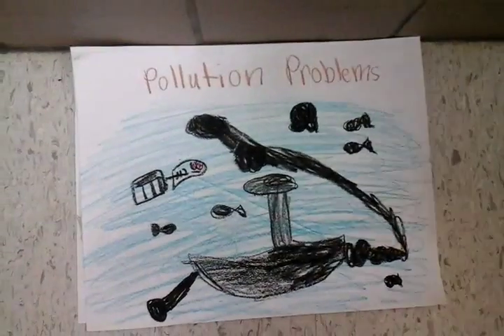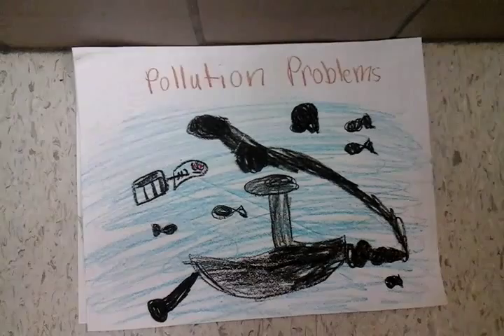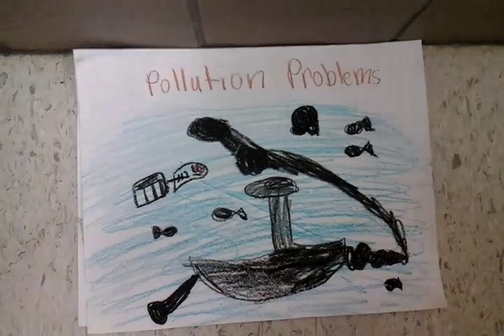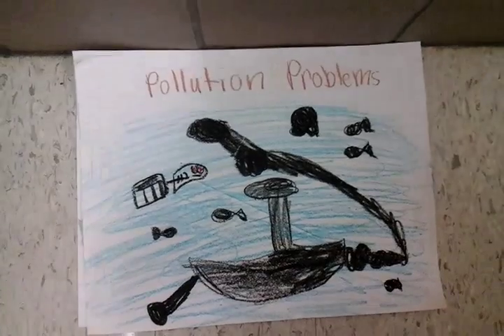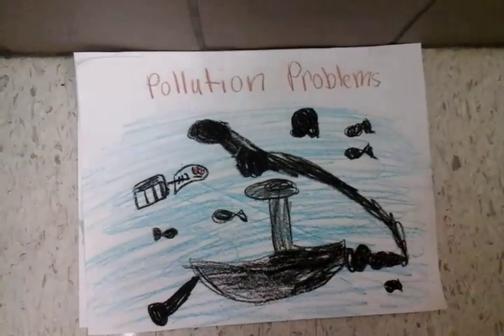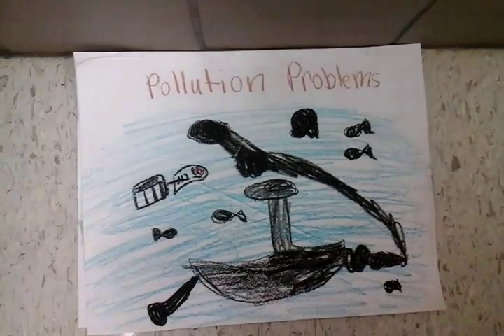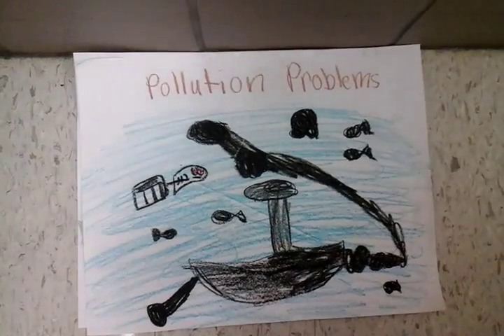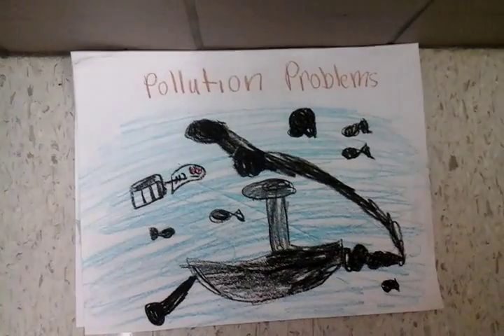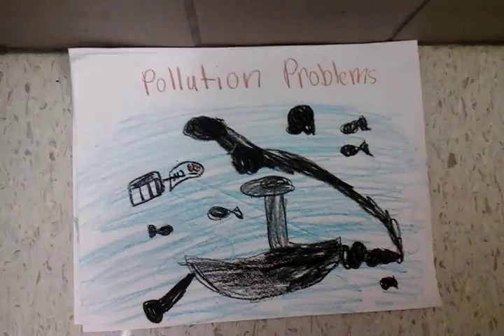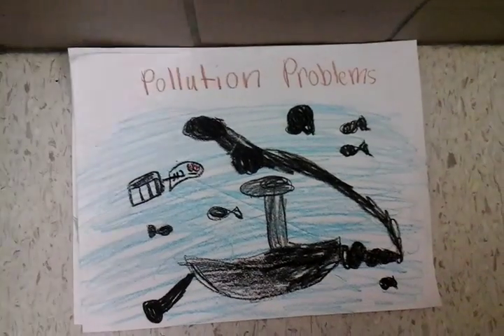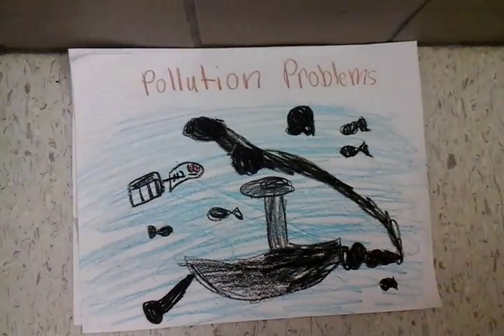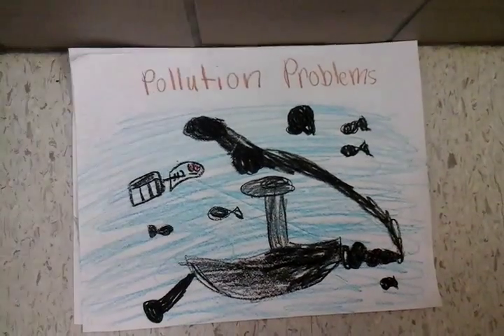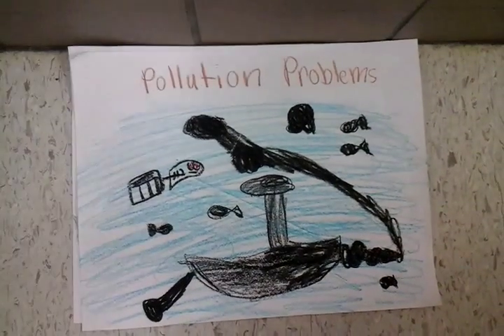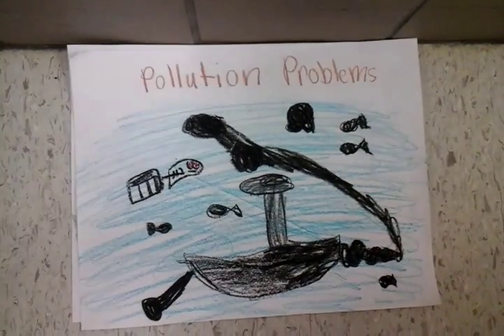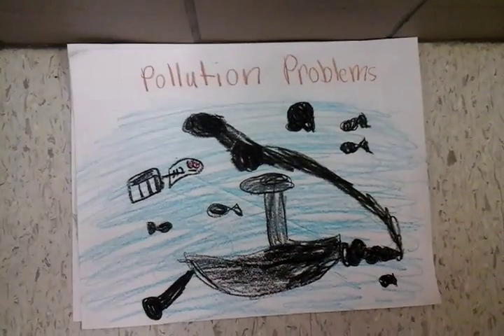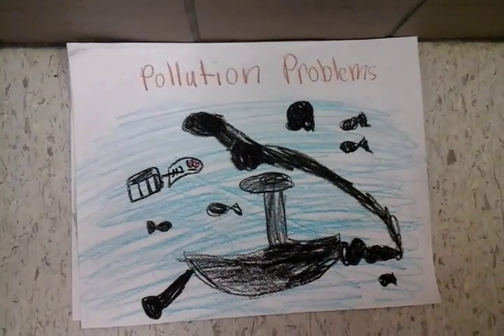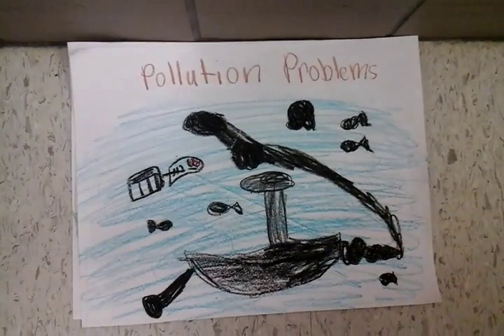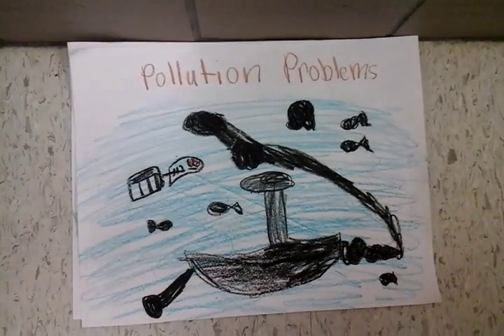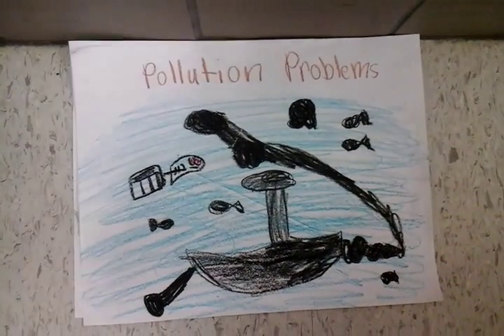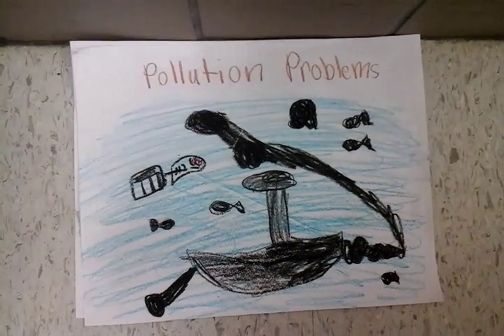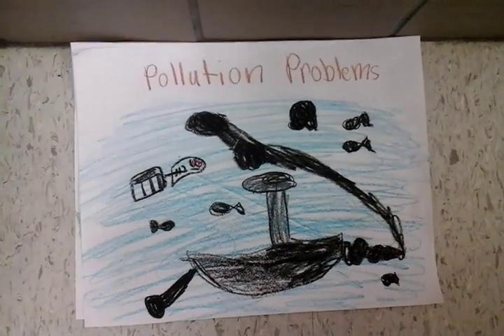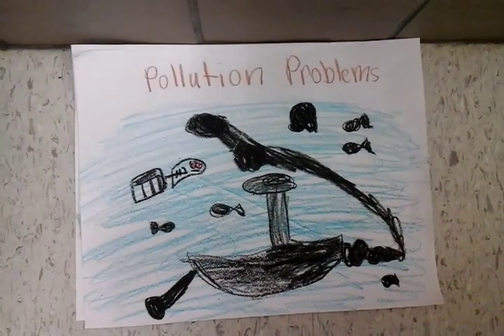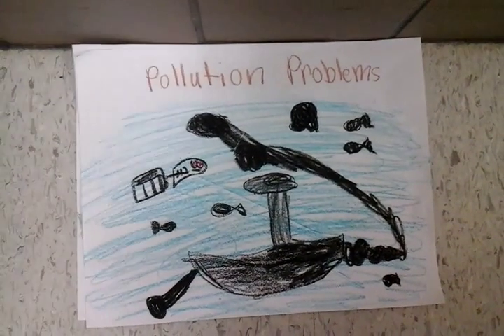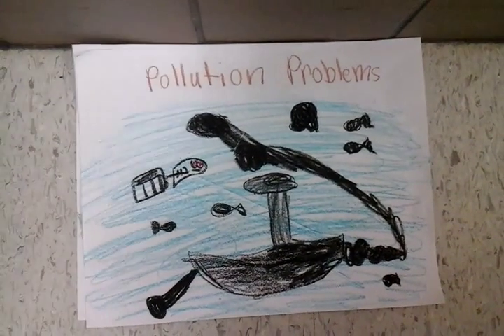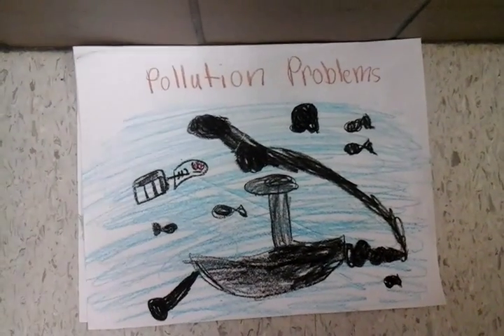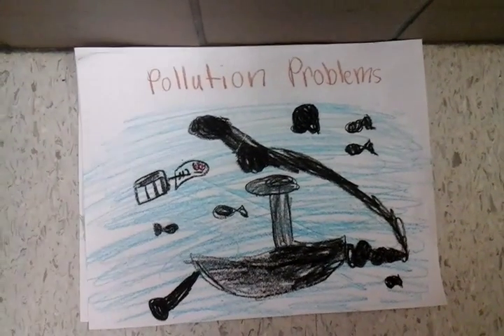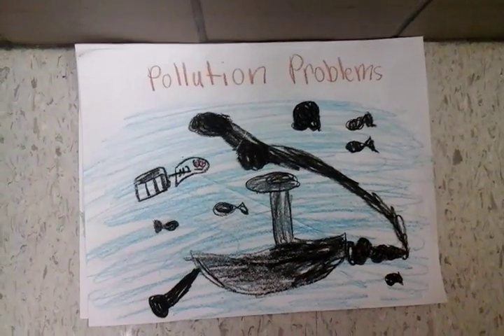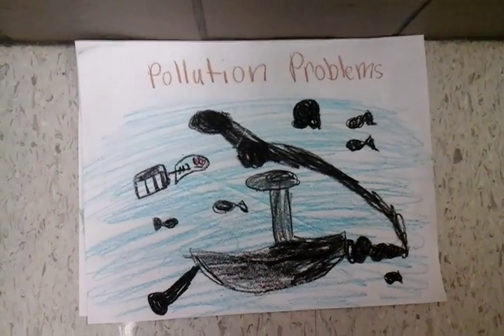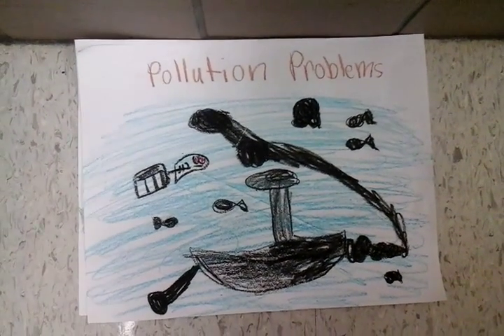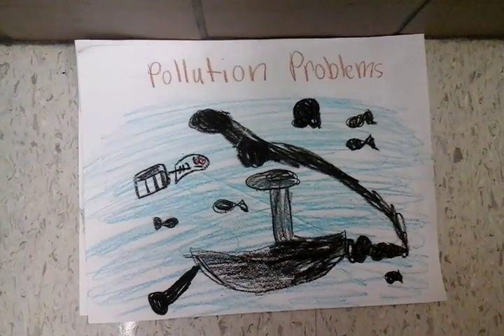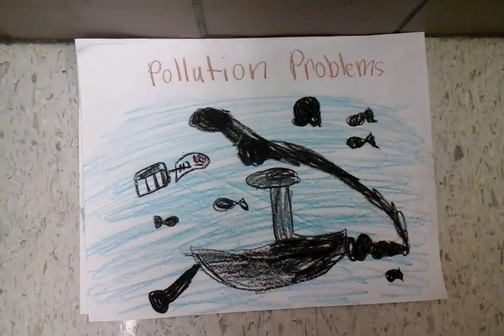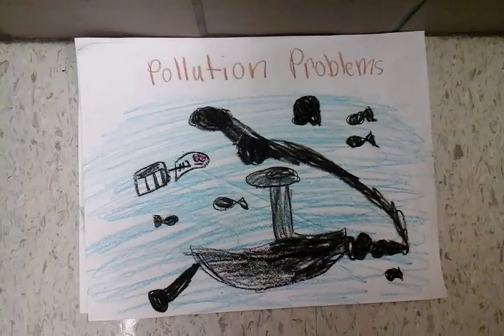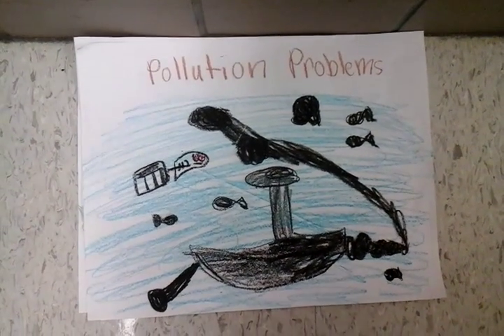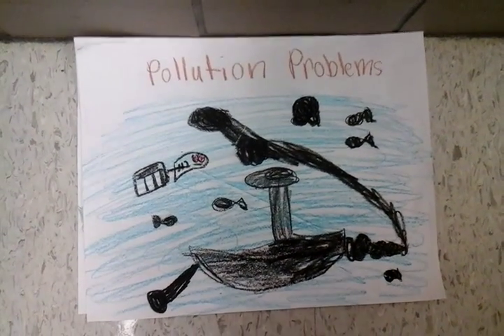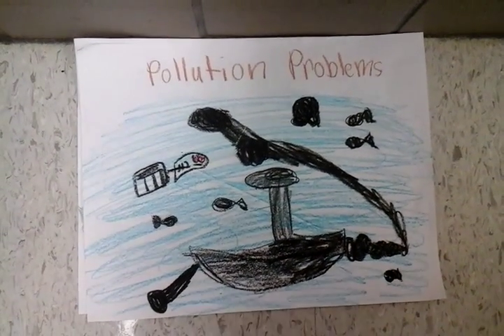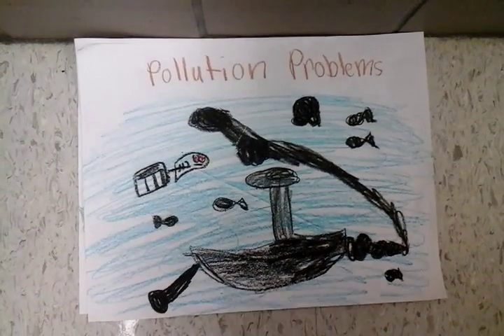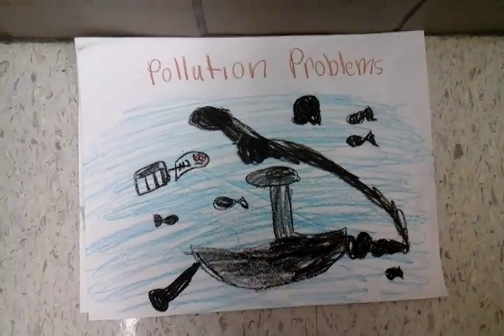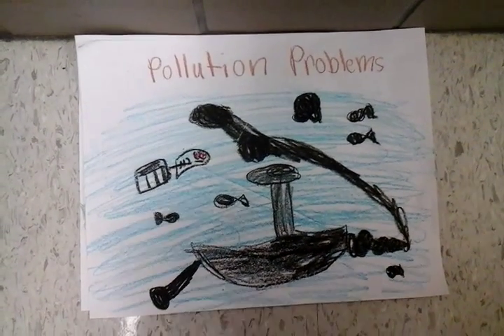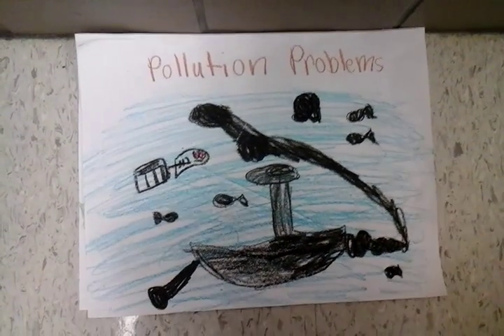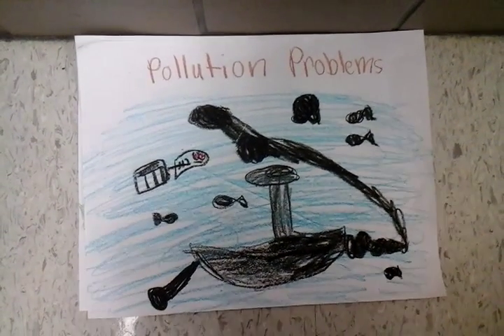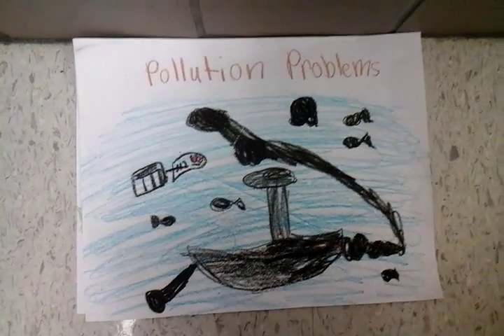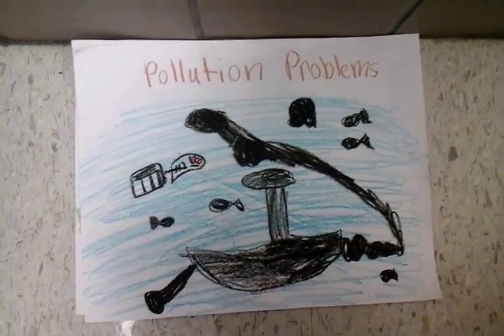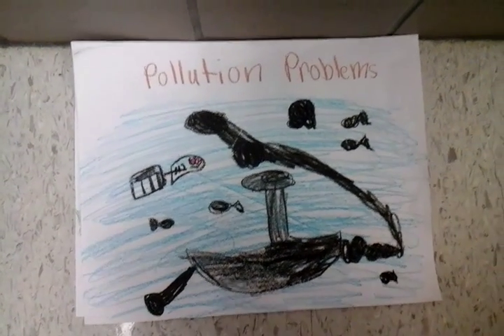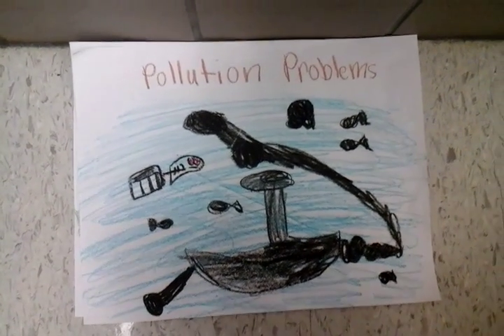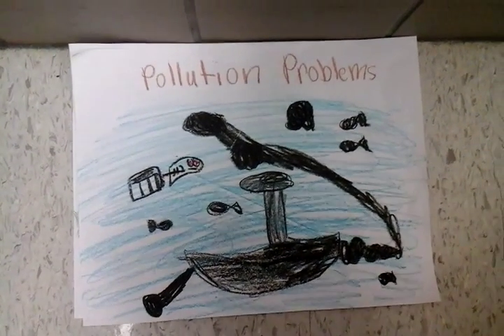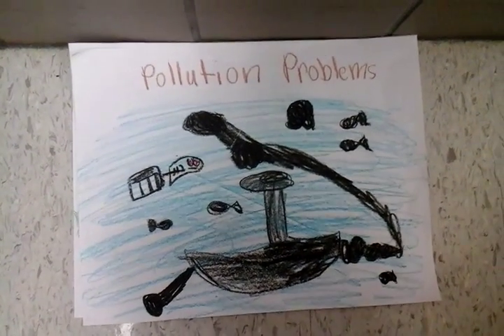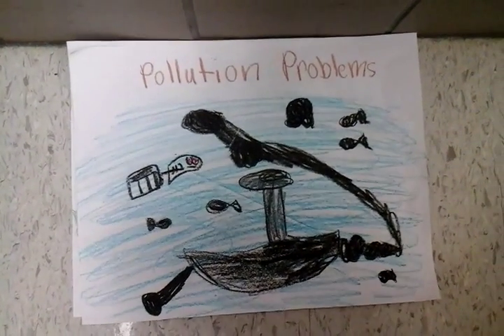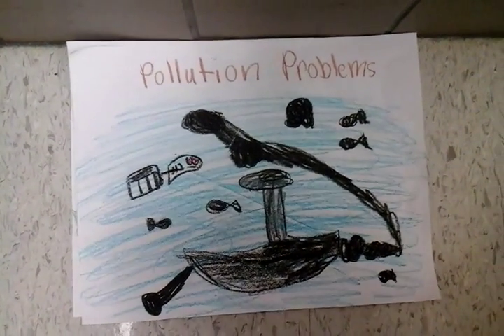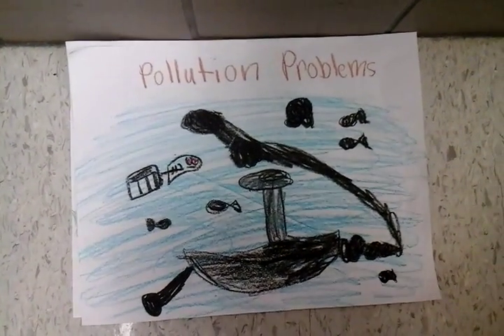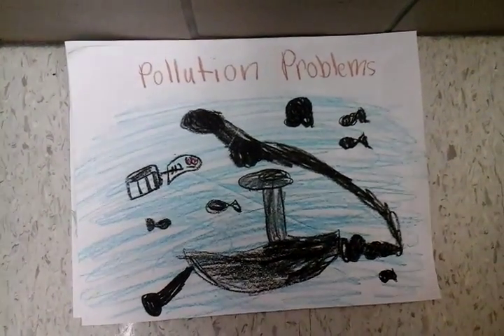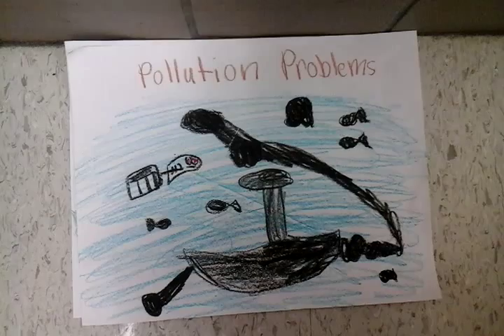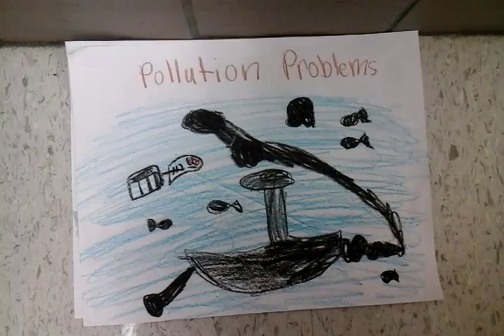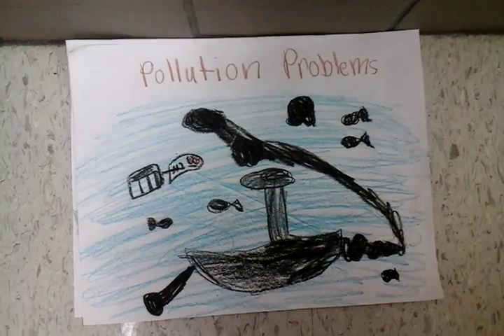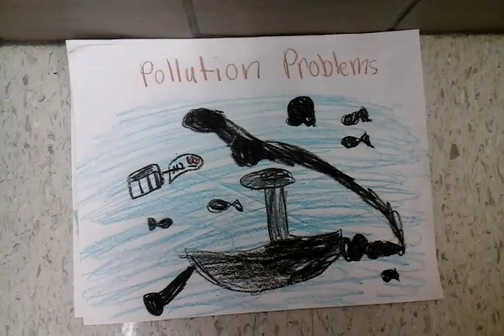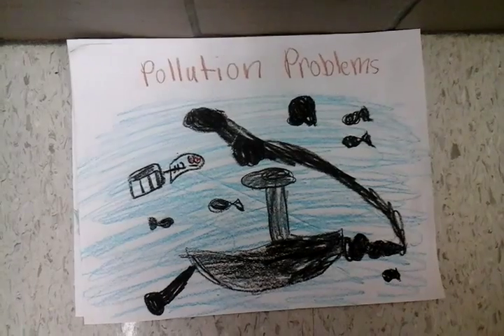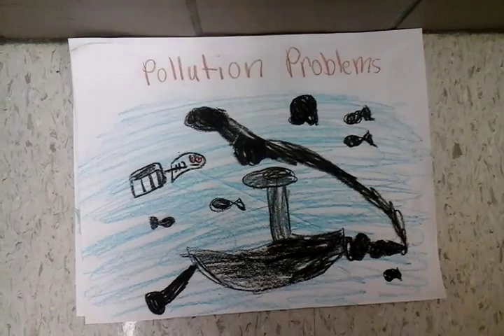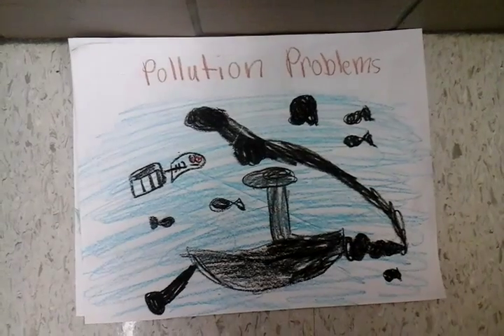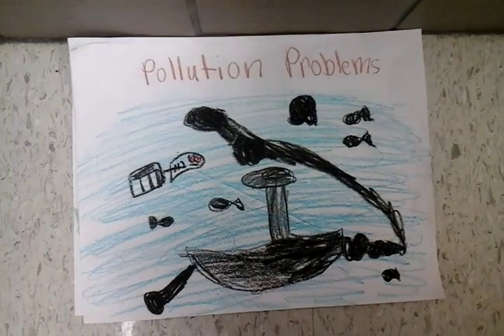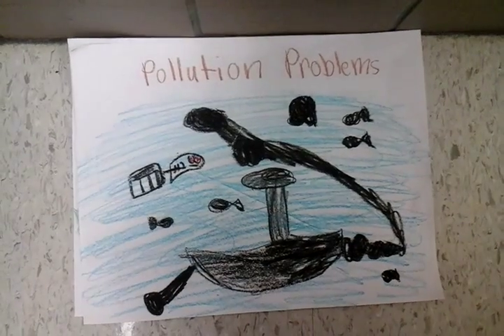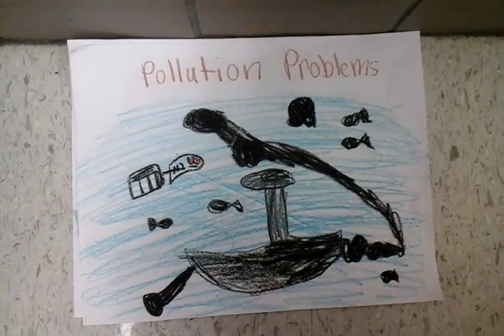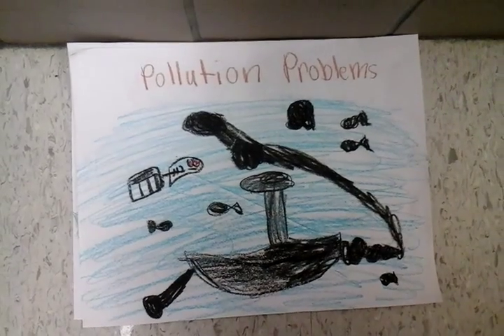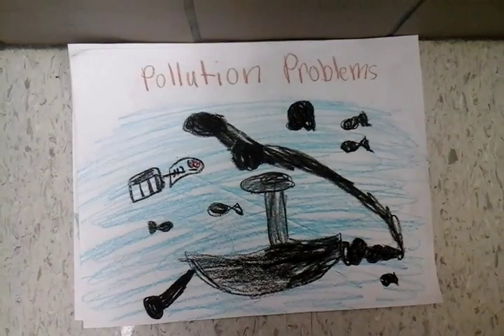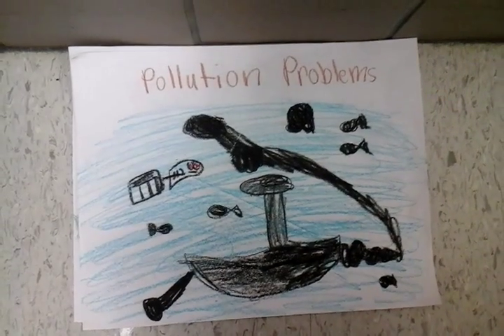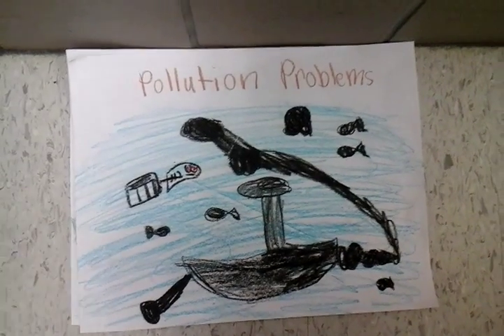Pollution Problems: The coral reef is being polluted and once it's all gone, the fish will have nowhere to hide from sharks.